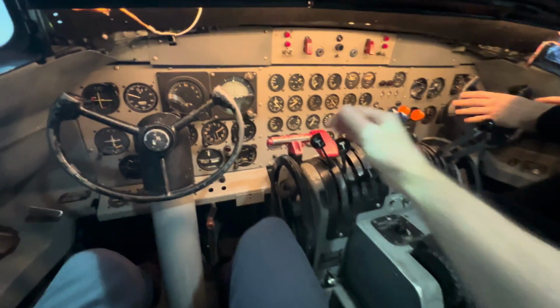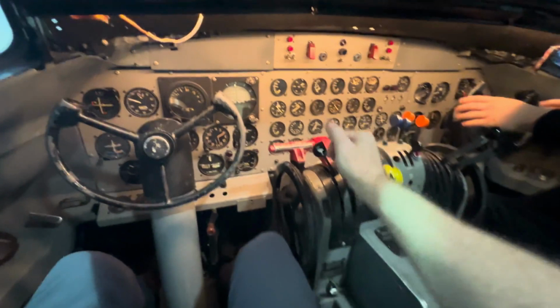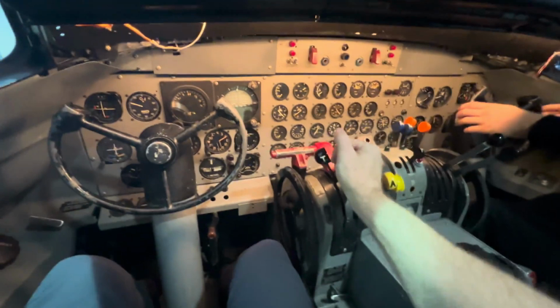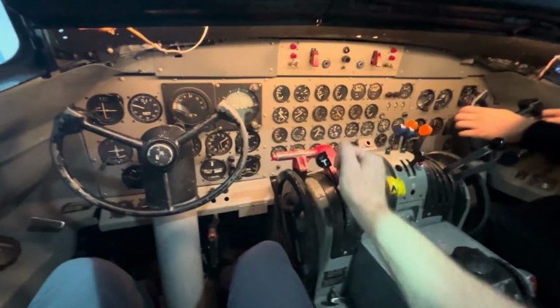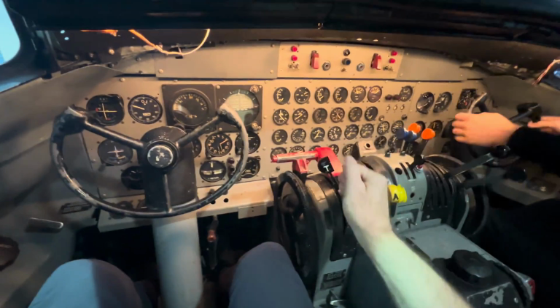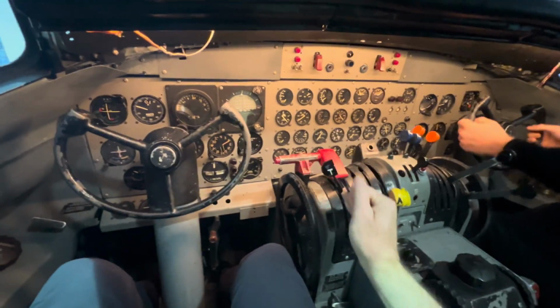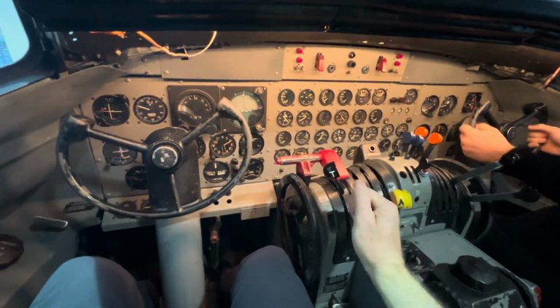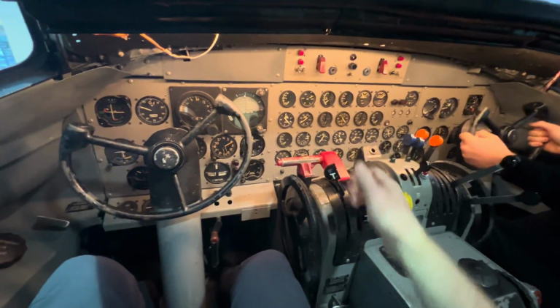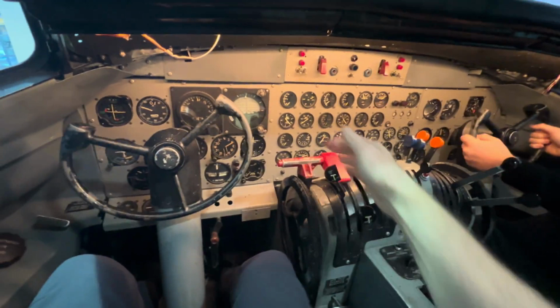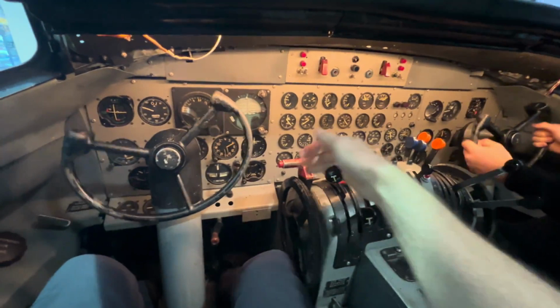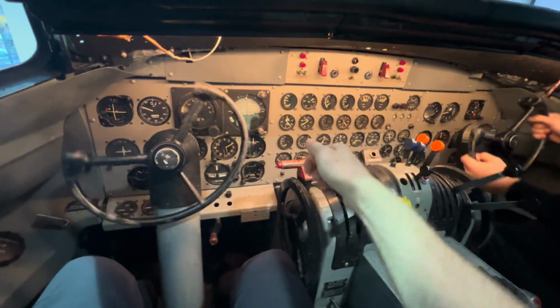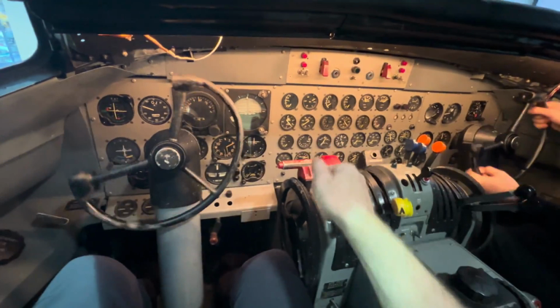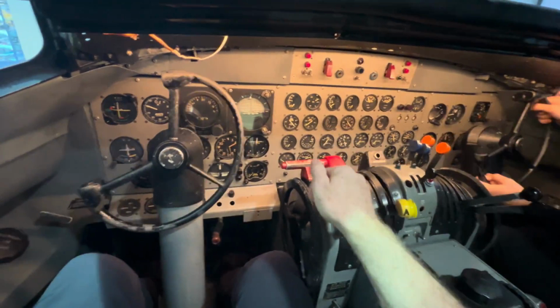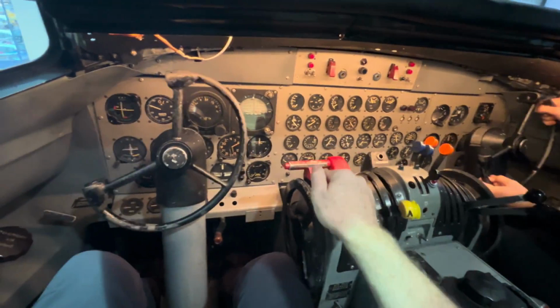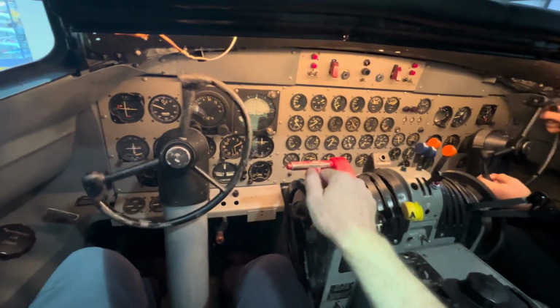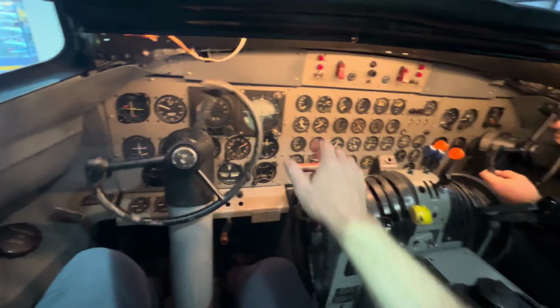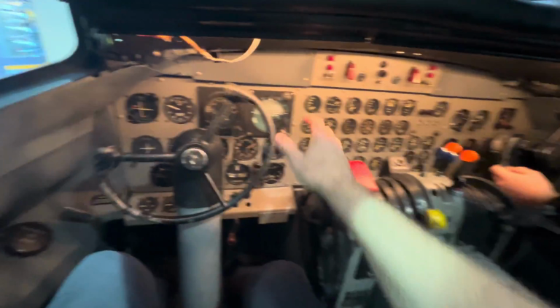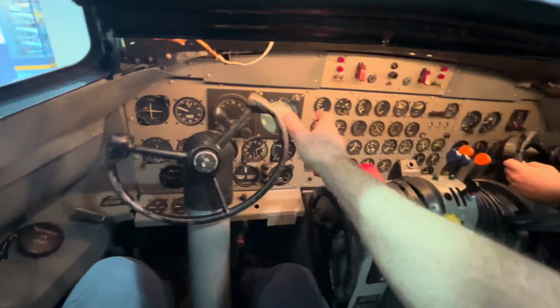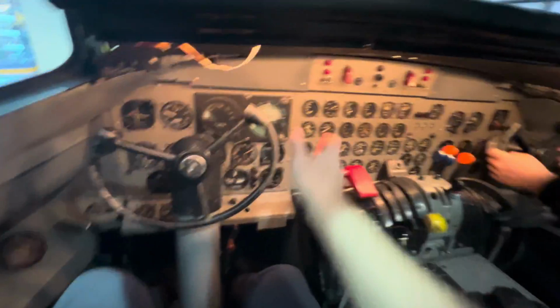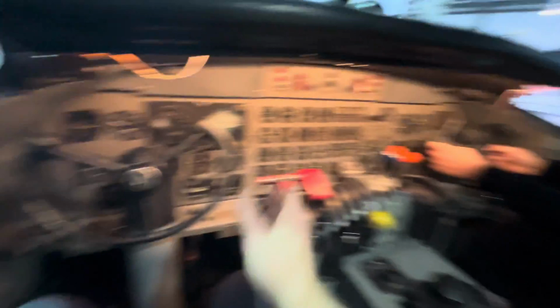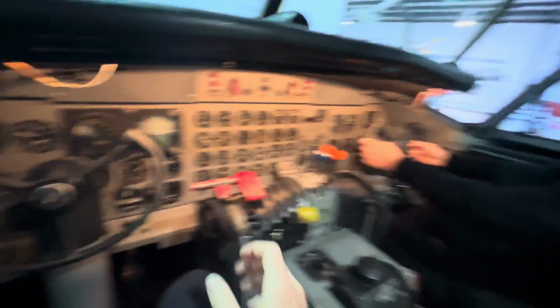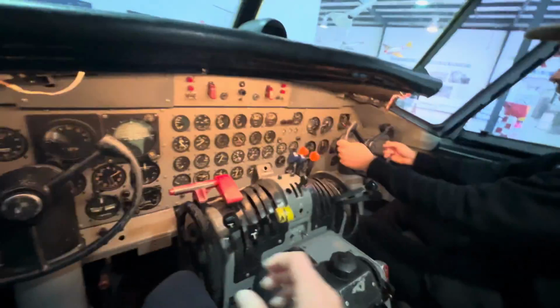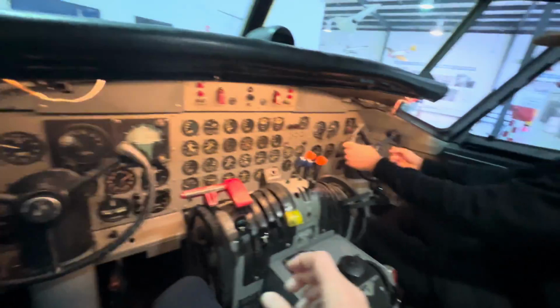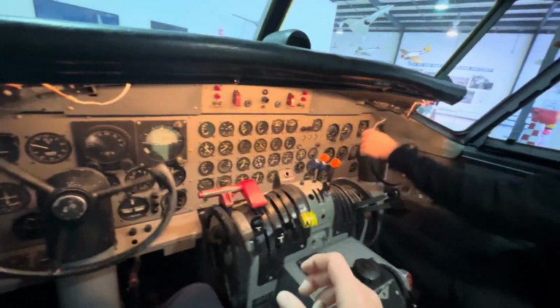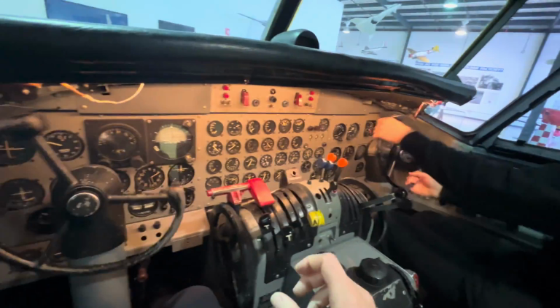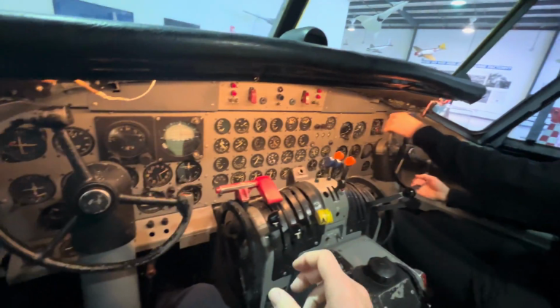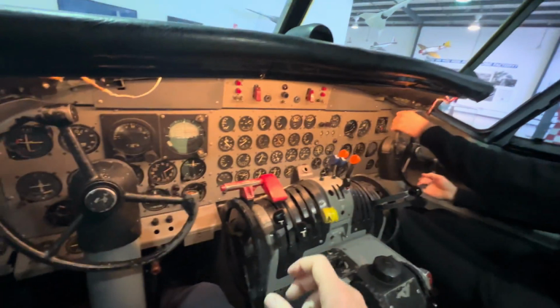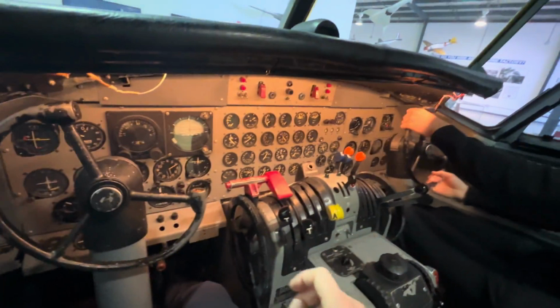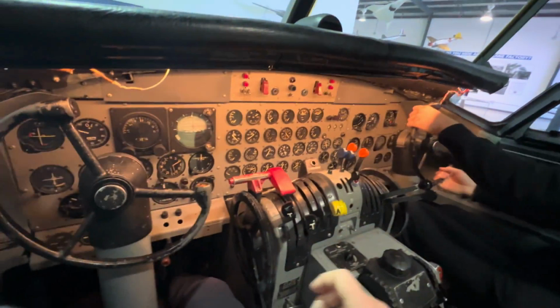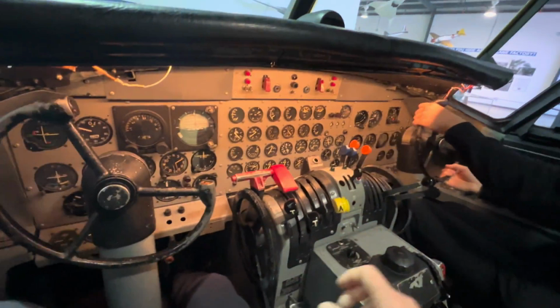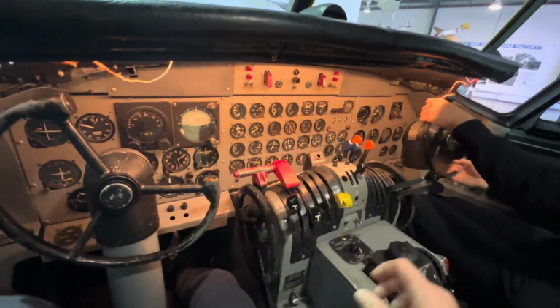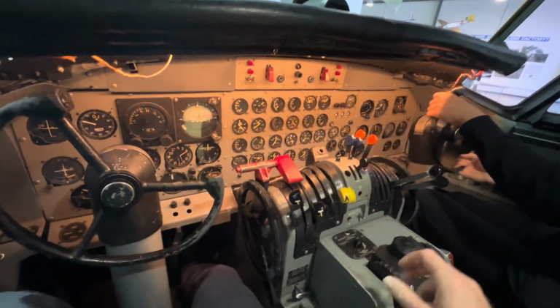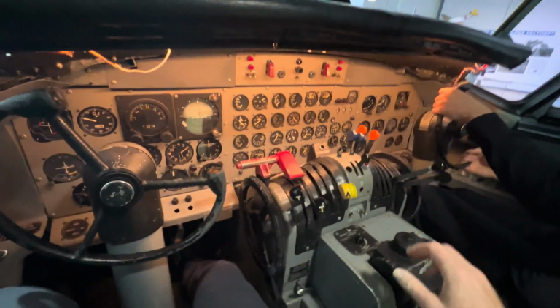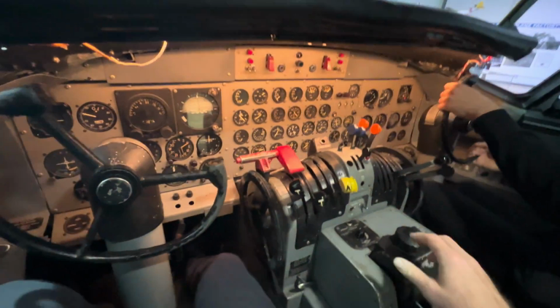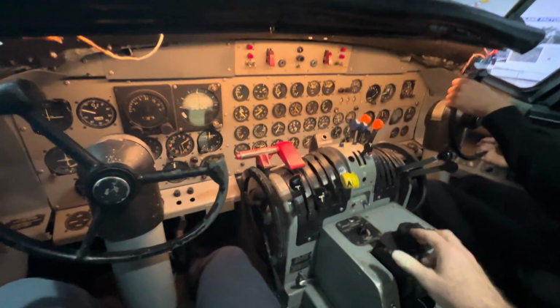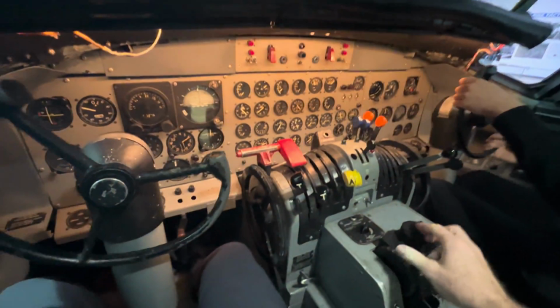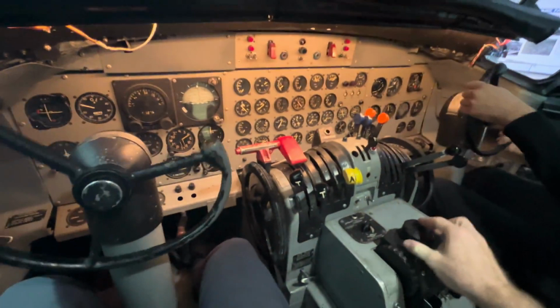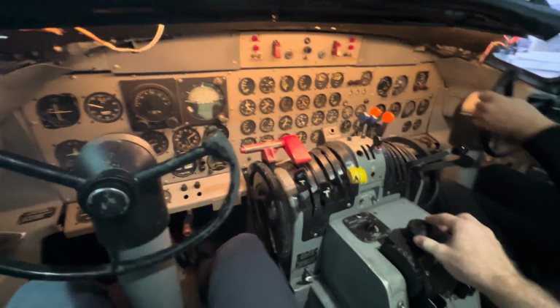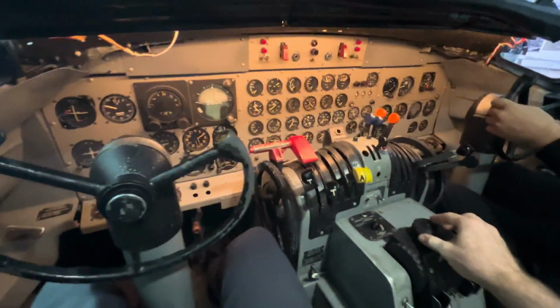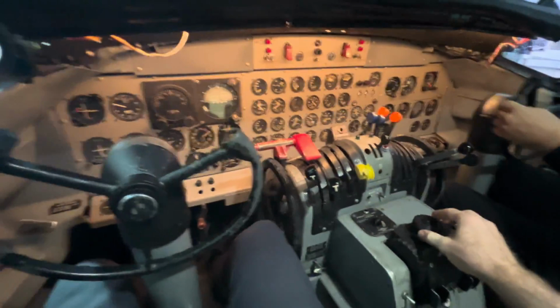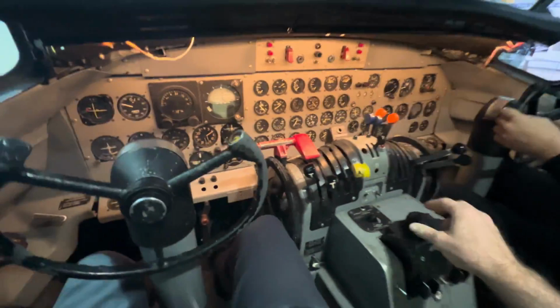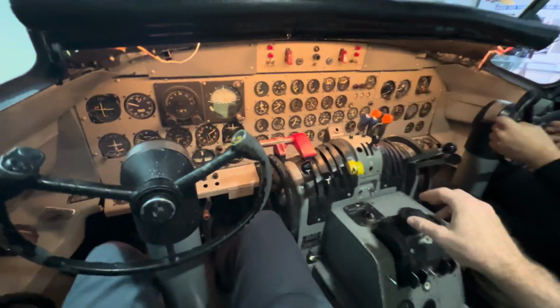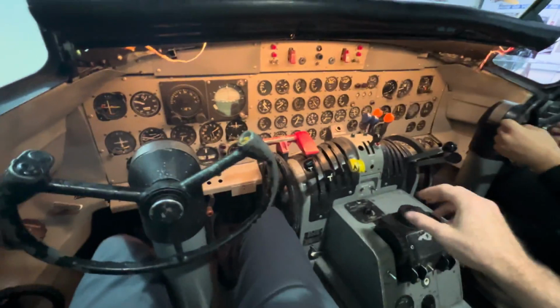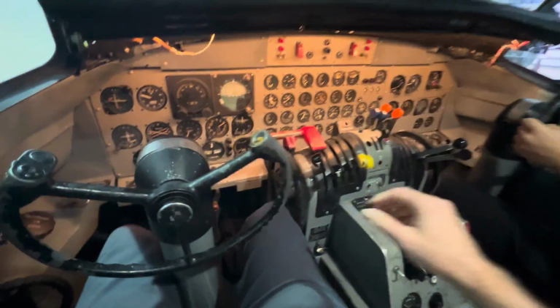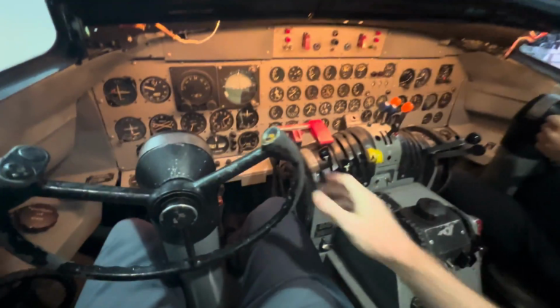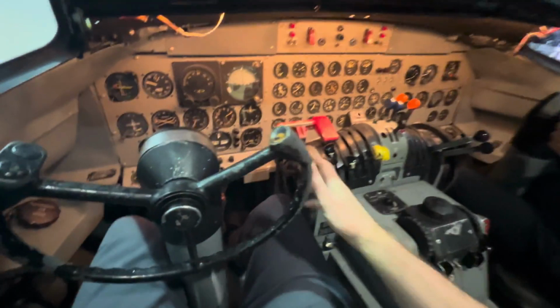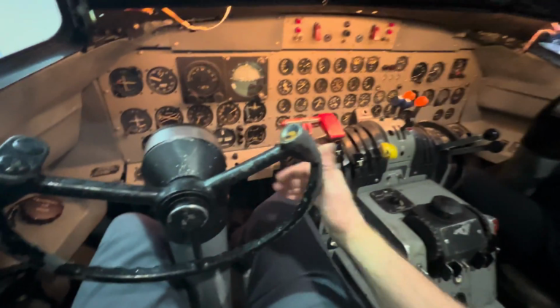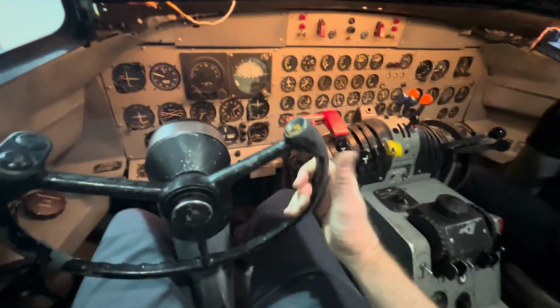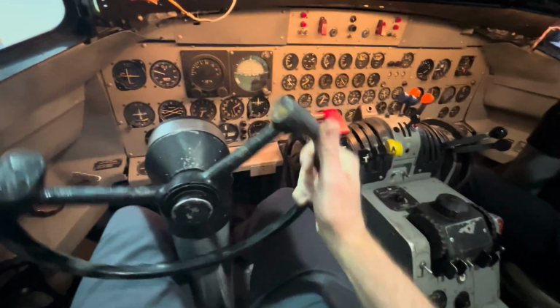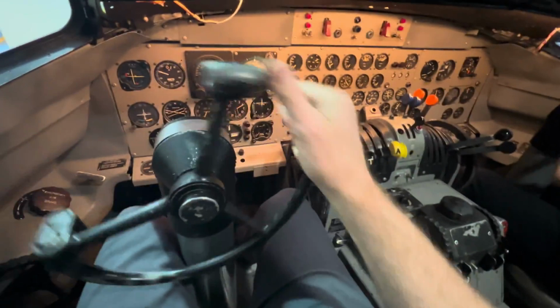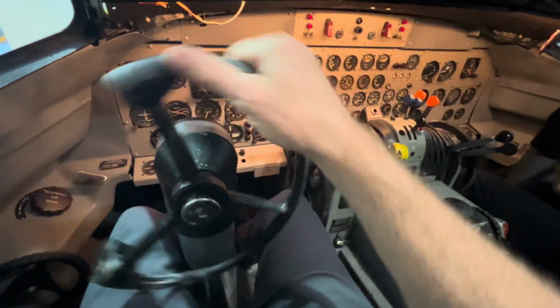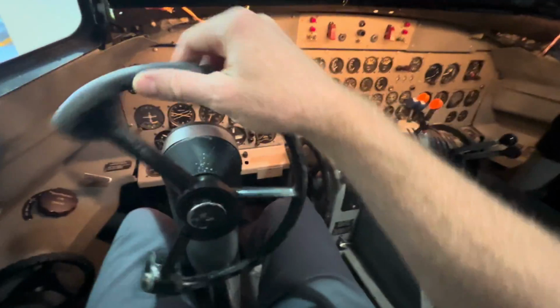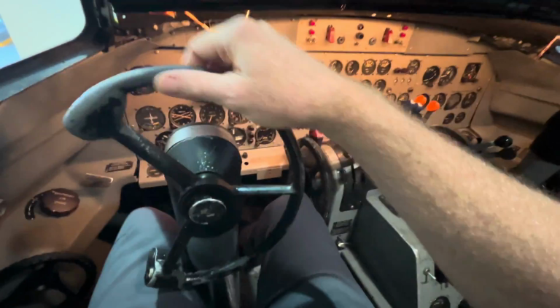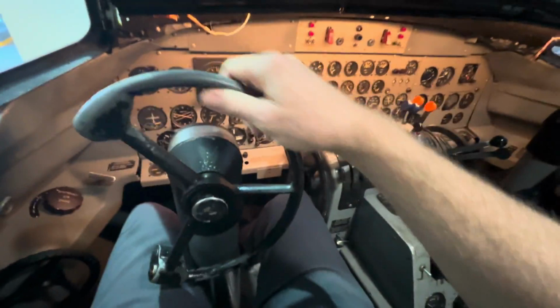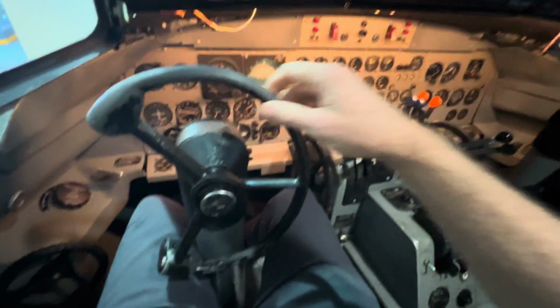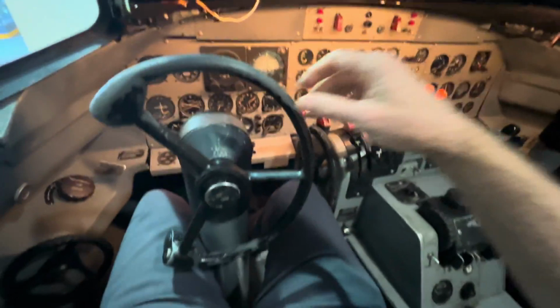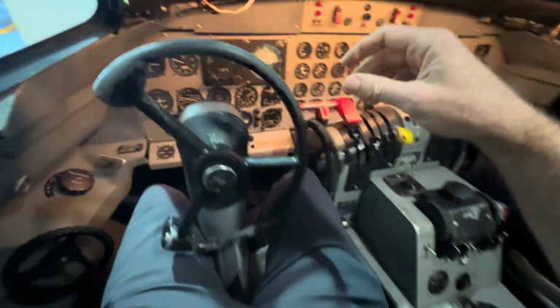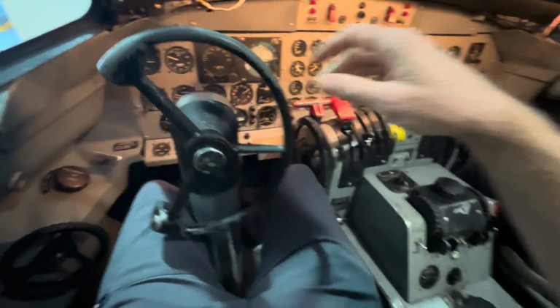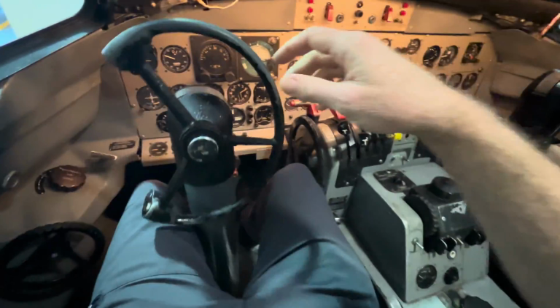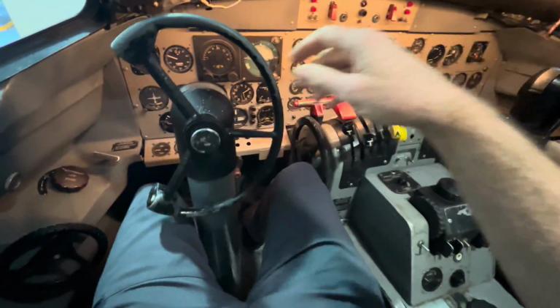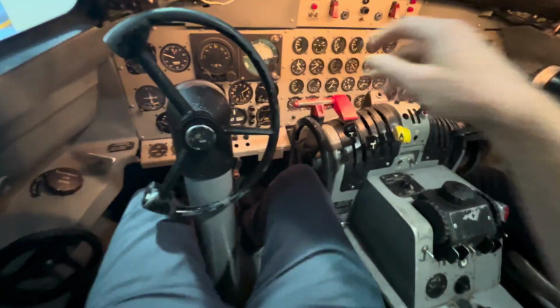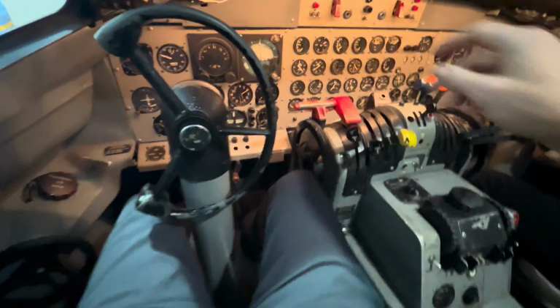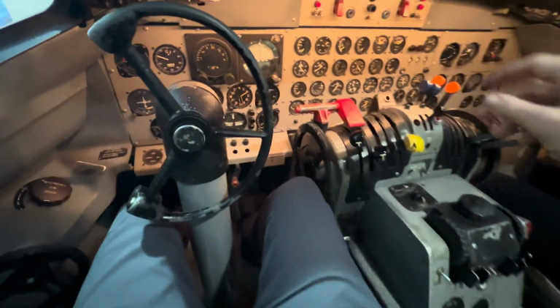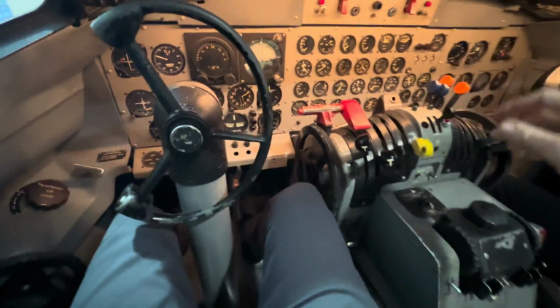And if you're in the Los Angeles area and you want to check it out yourself, it's at the Museum of Flight at the Santa Monica Airport in Santa Monica, California. Thank you.